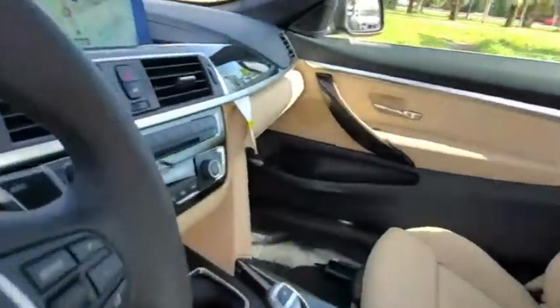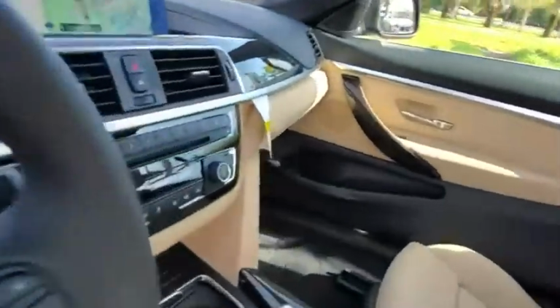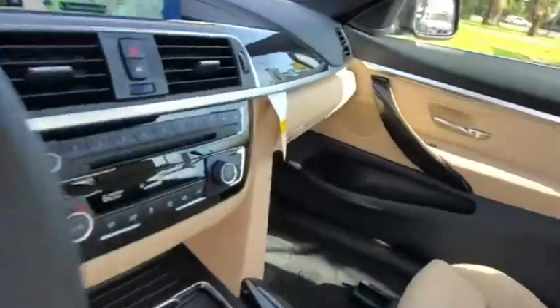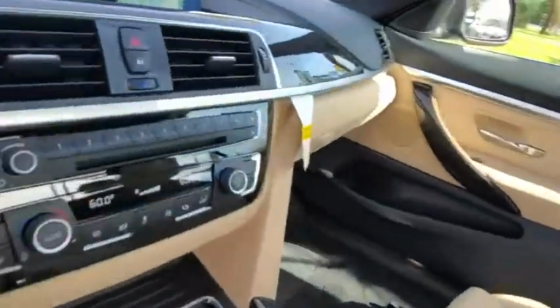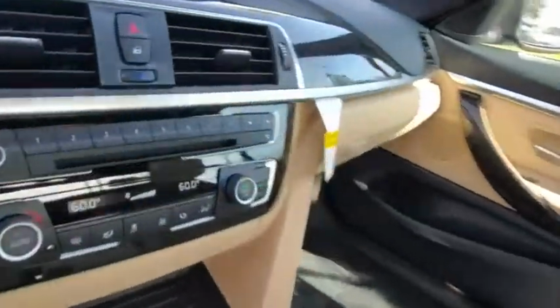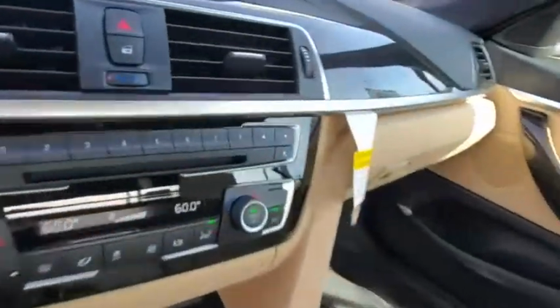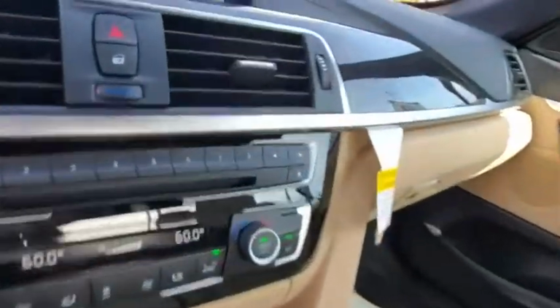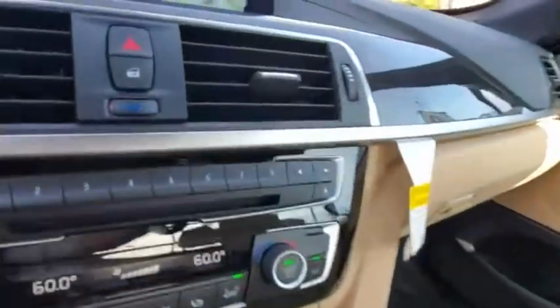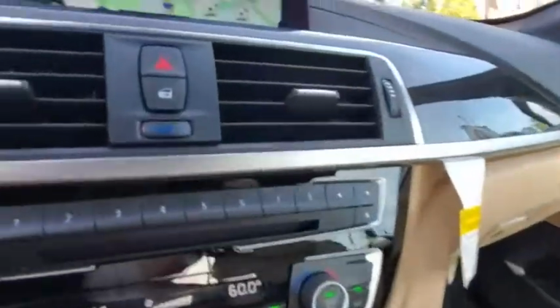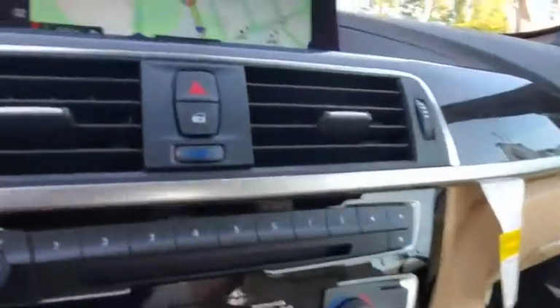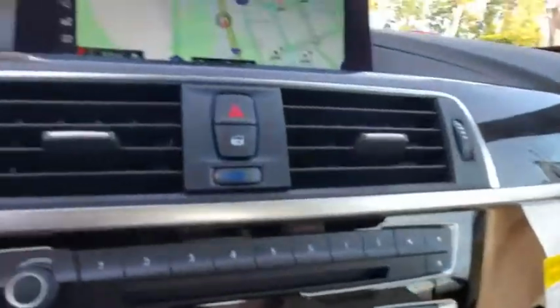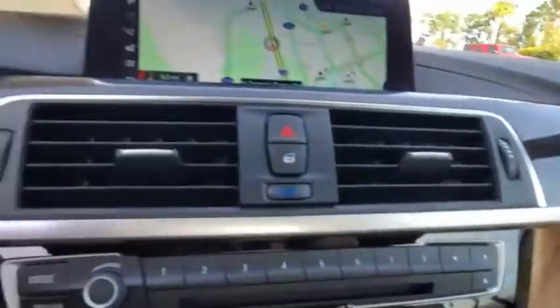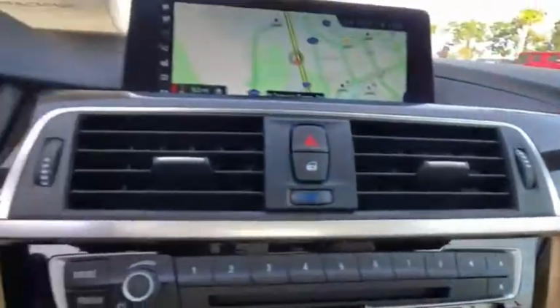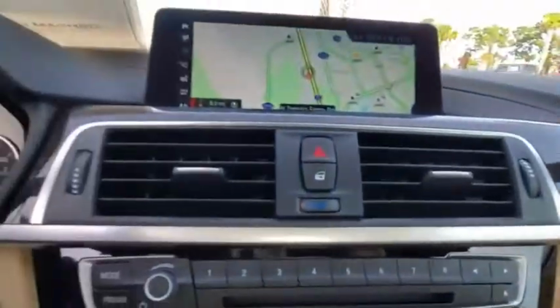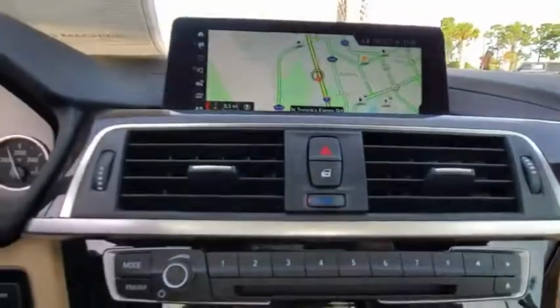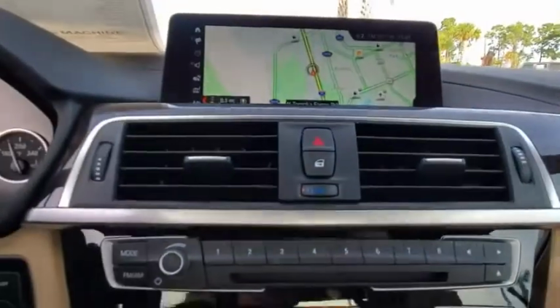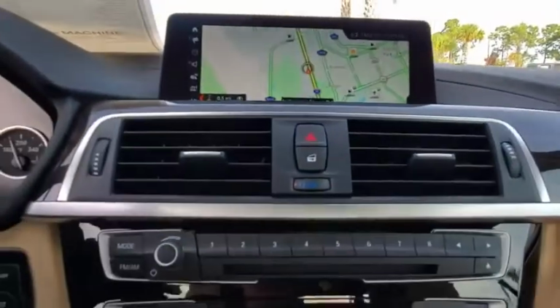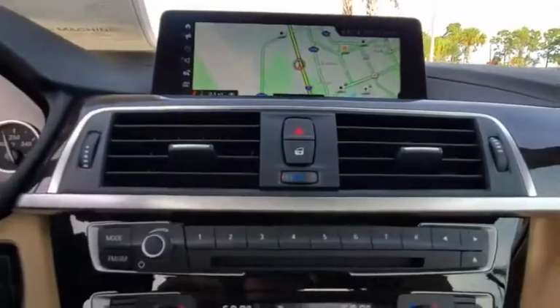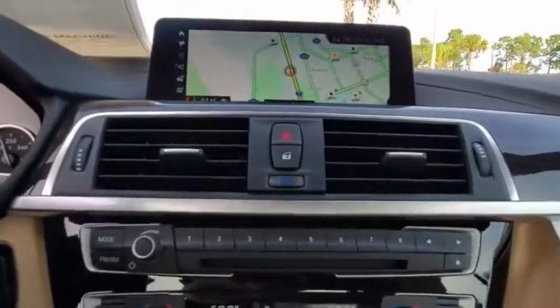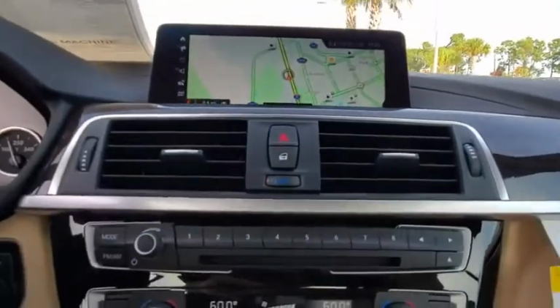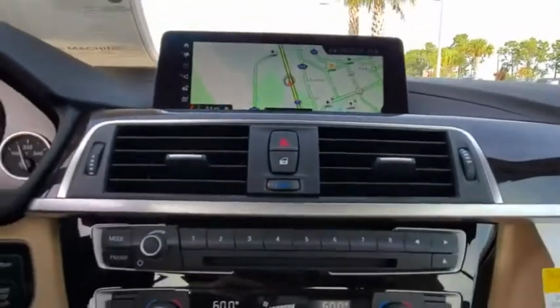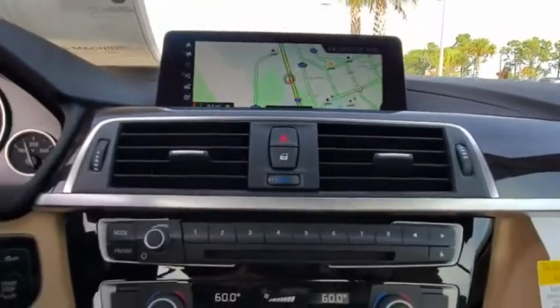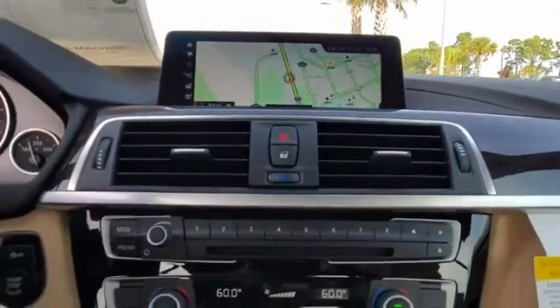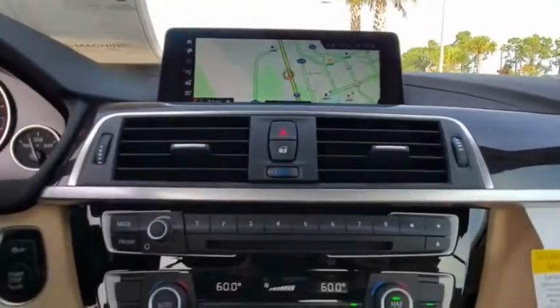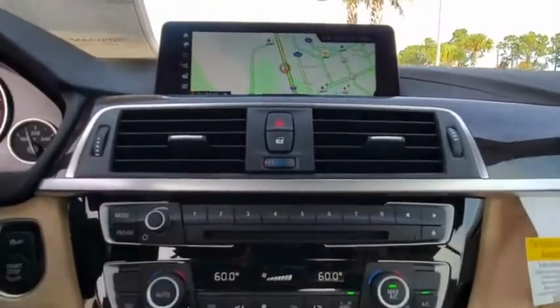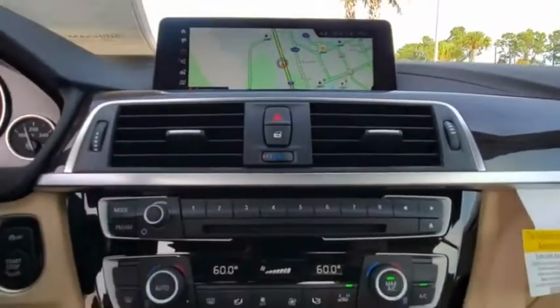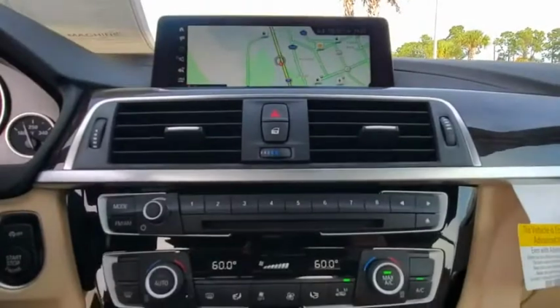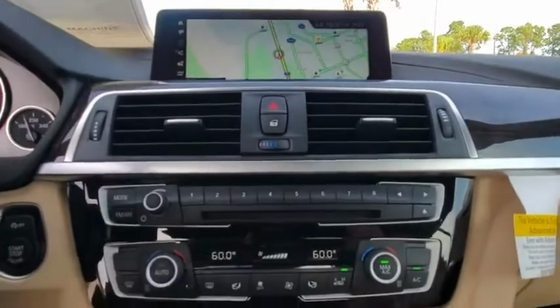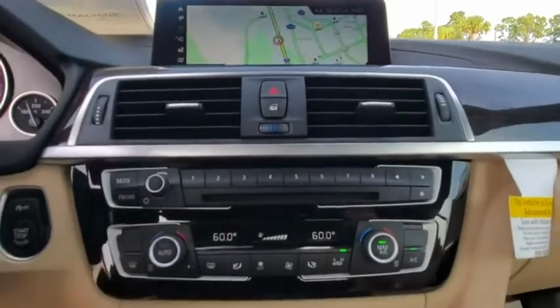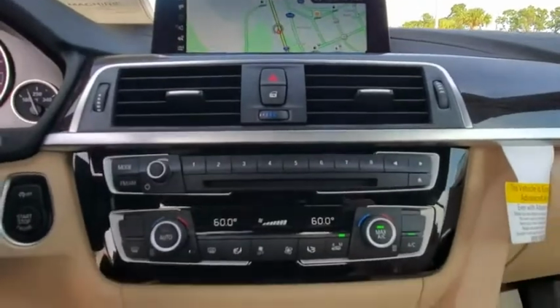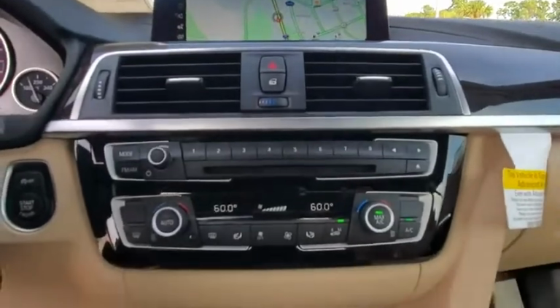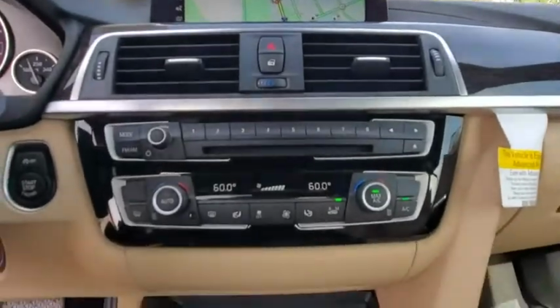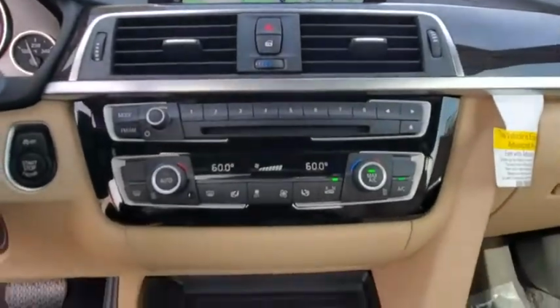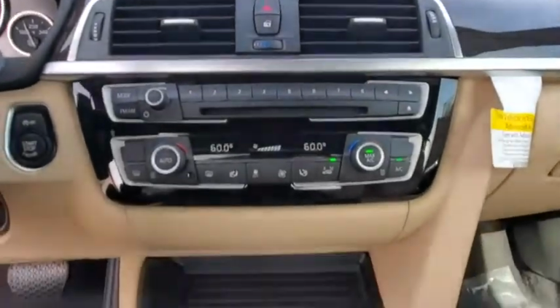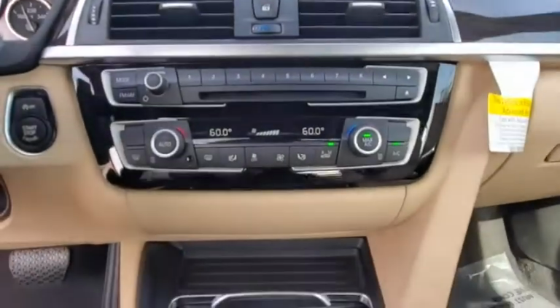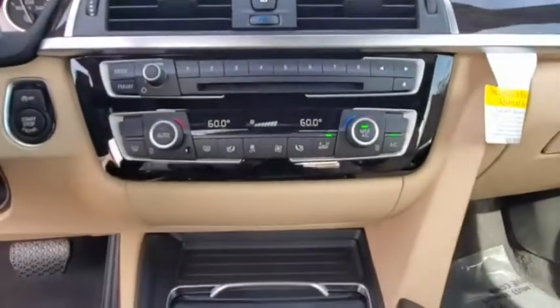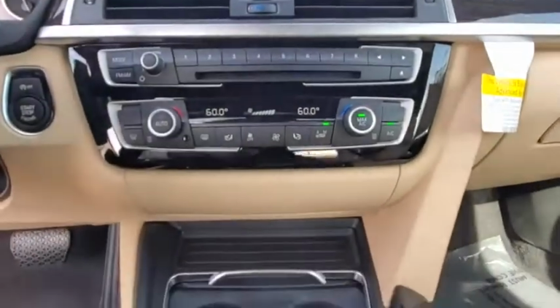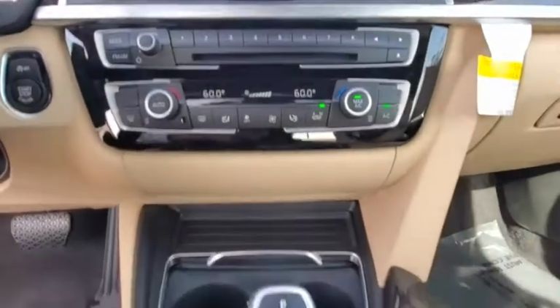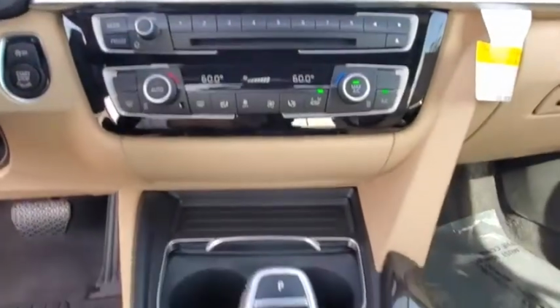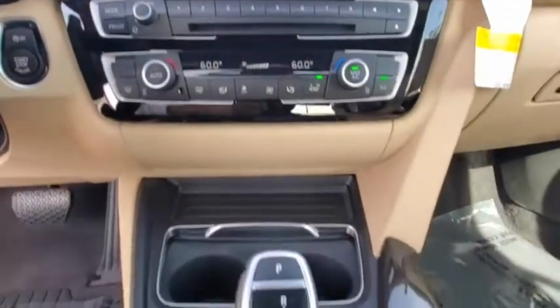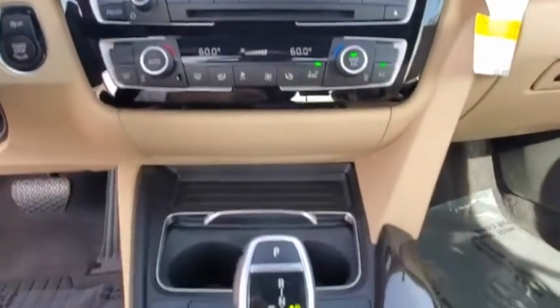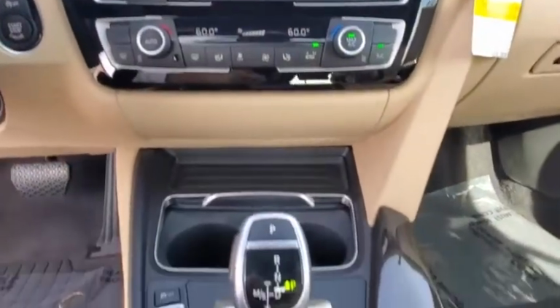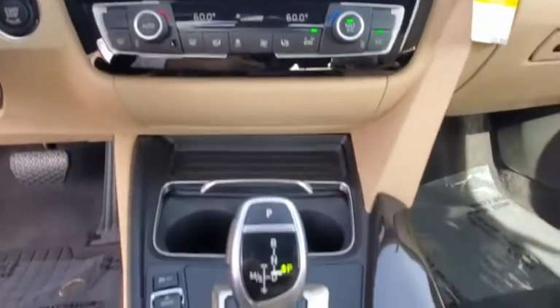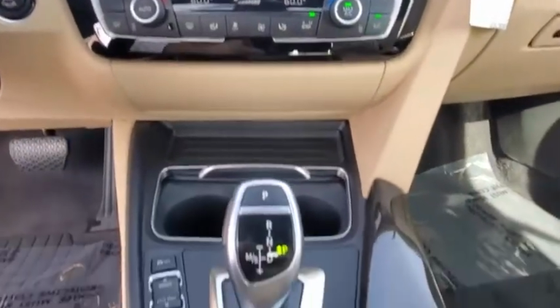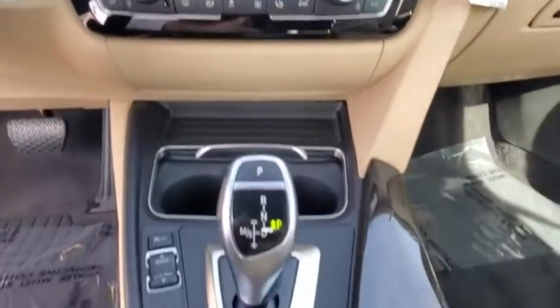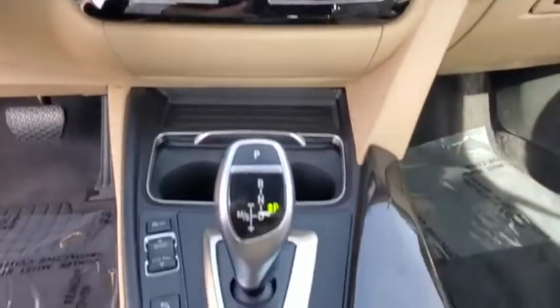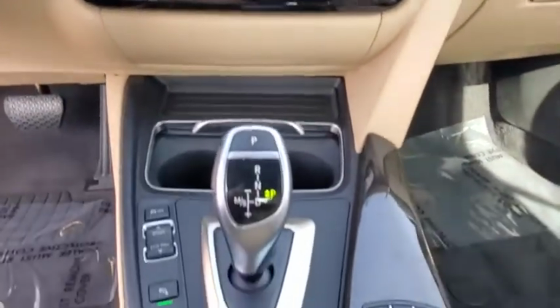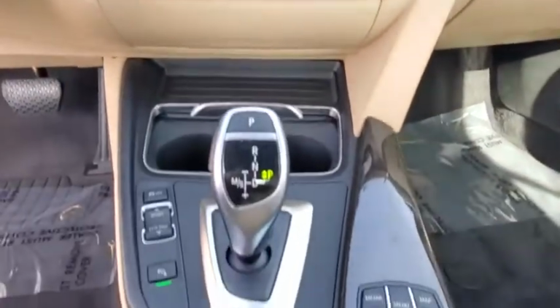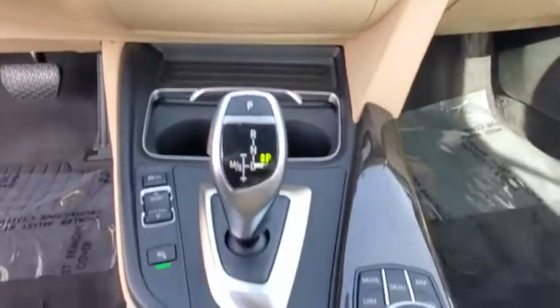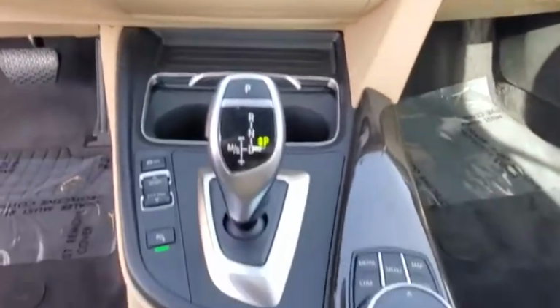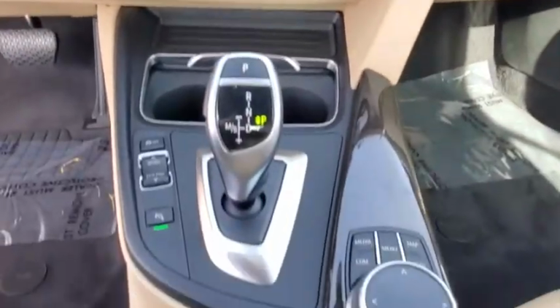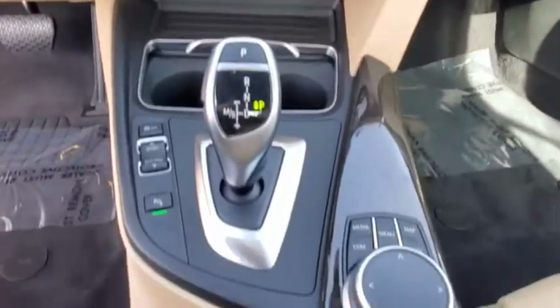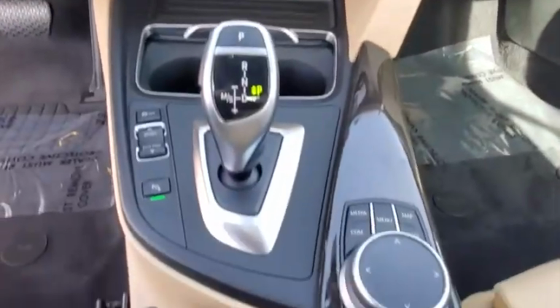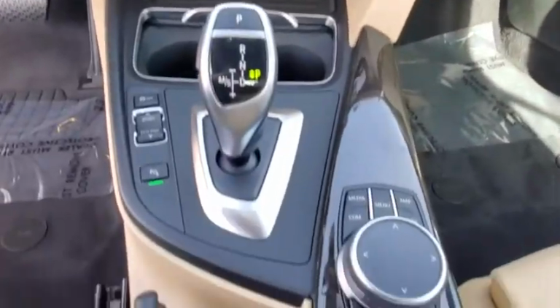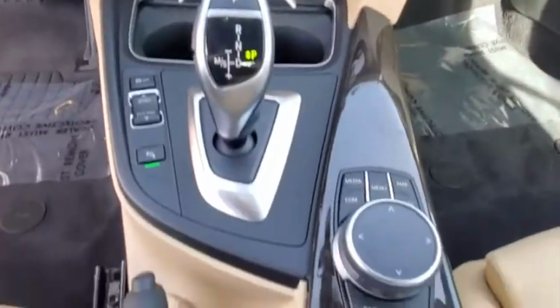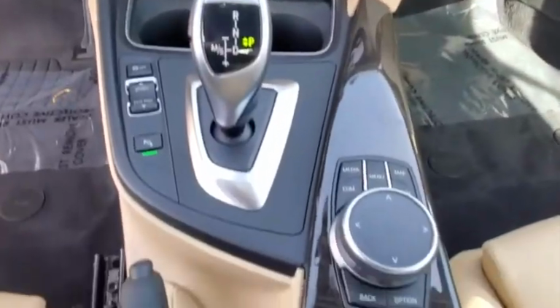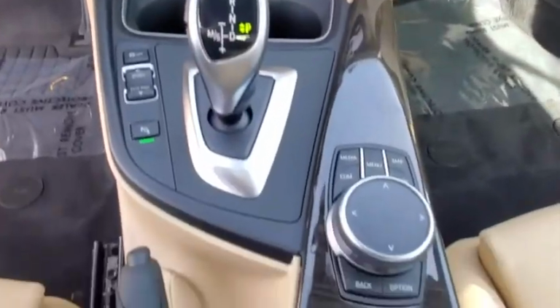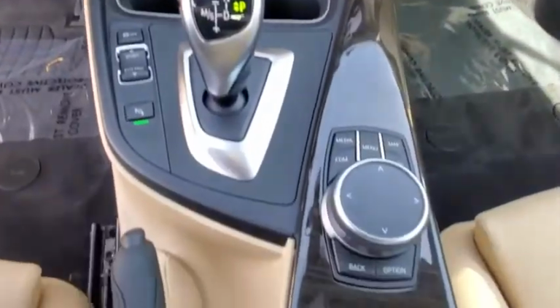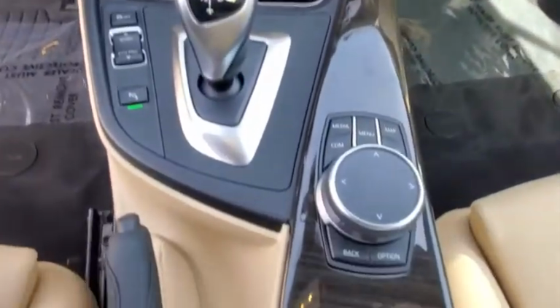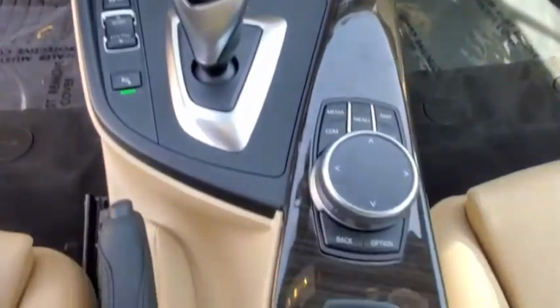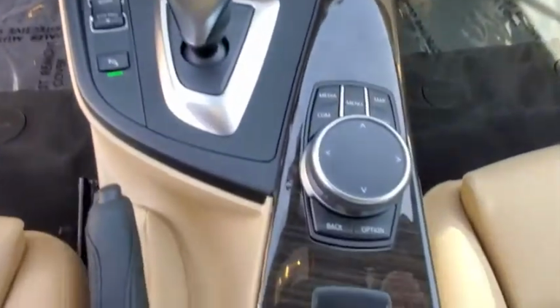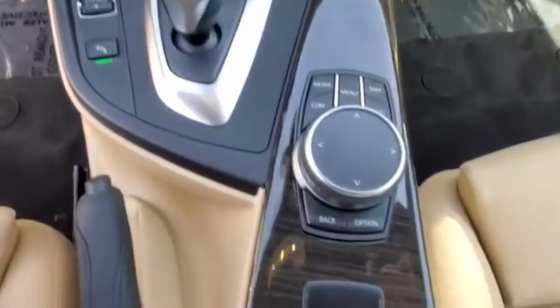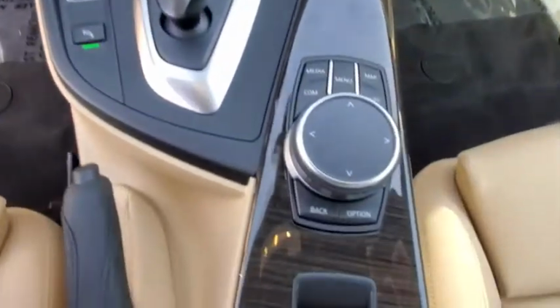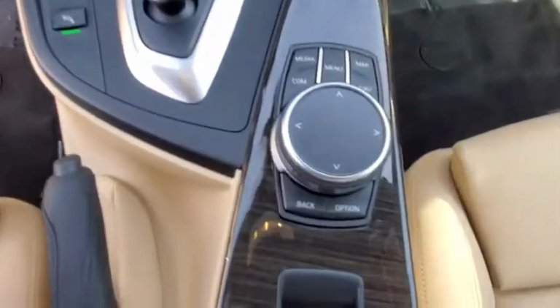Auto-dimming rear-view mirror, keyless start, aluminum wheels, floor mats, cruise control, four-wheel disc brakes.